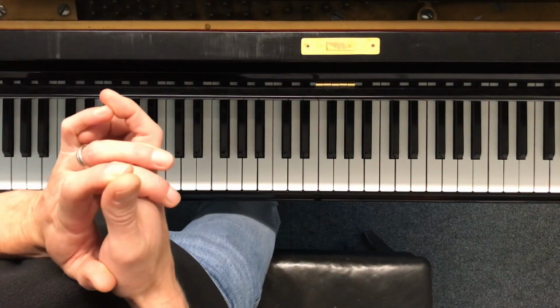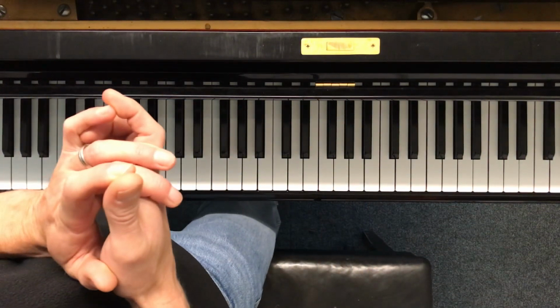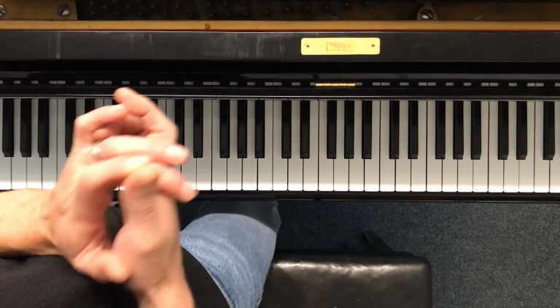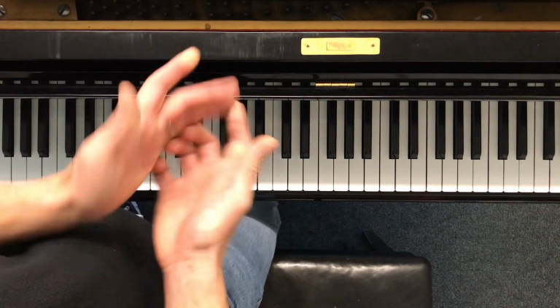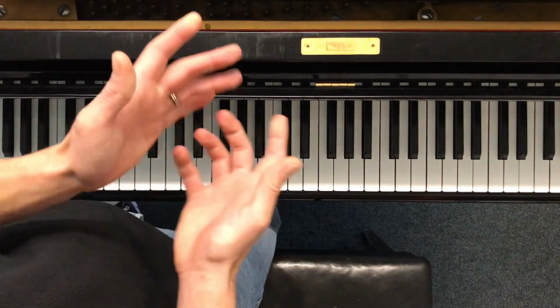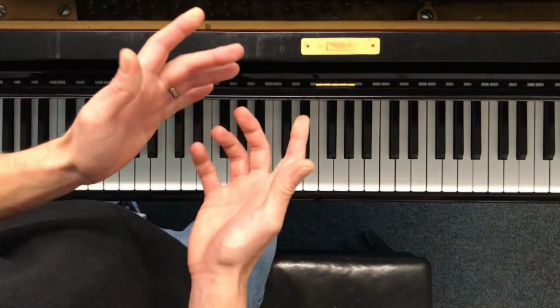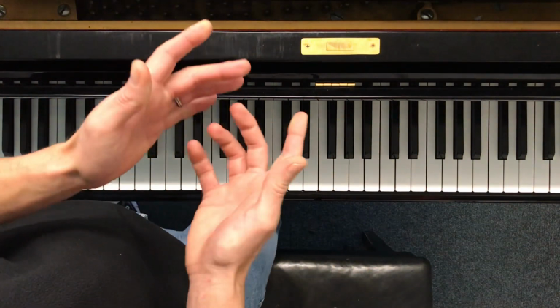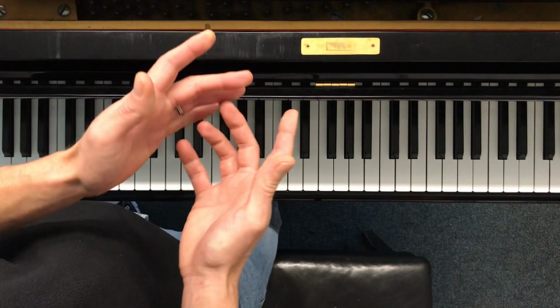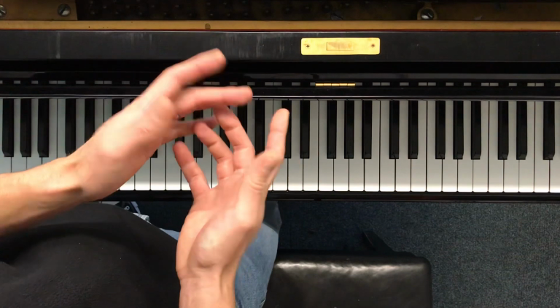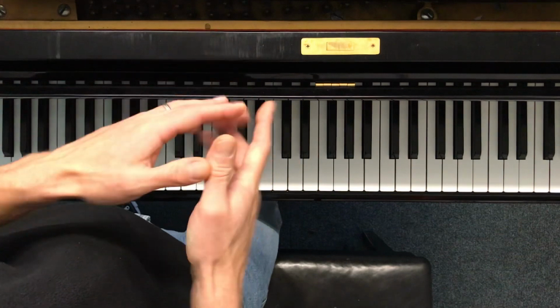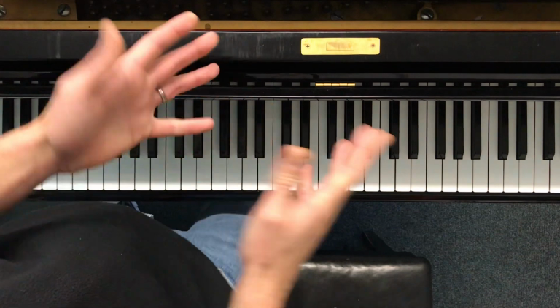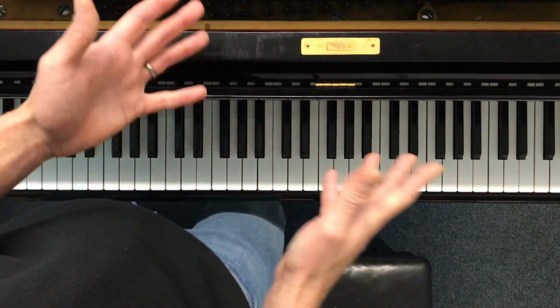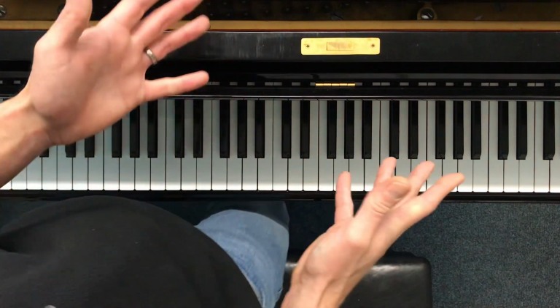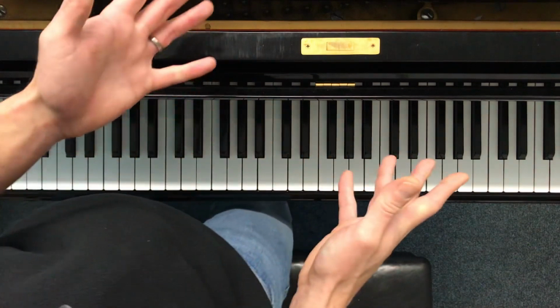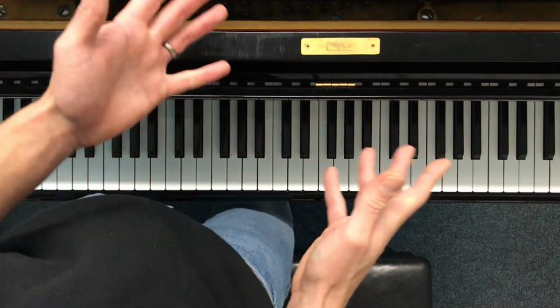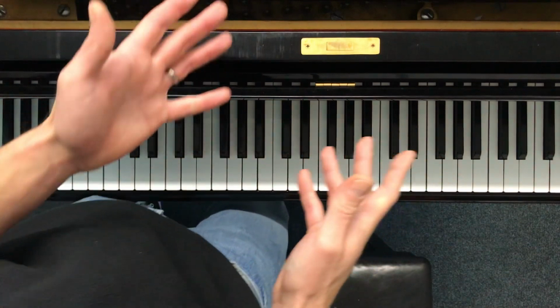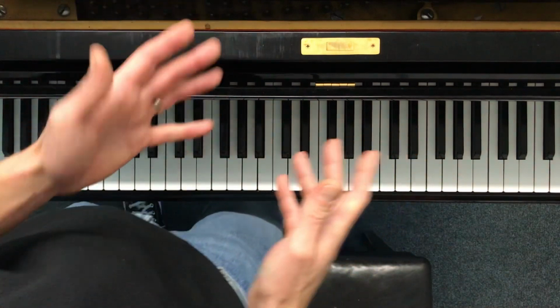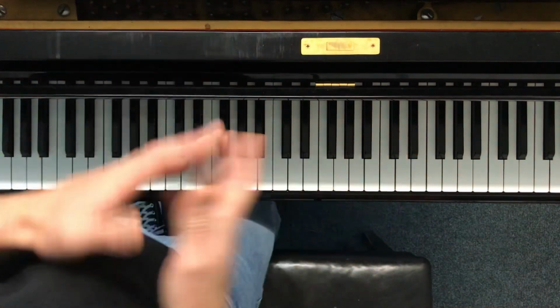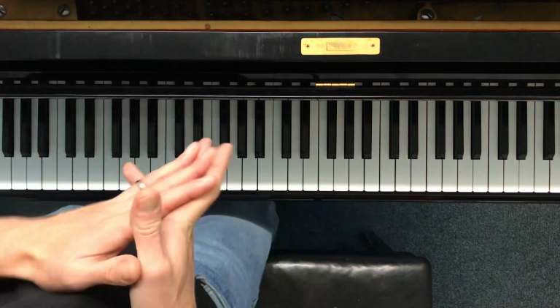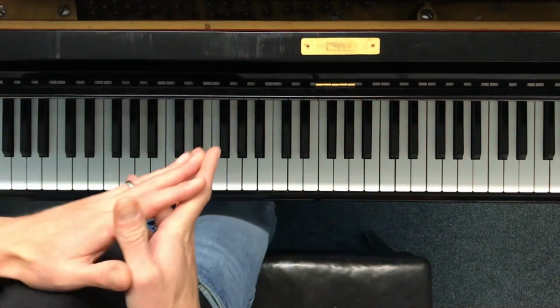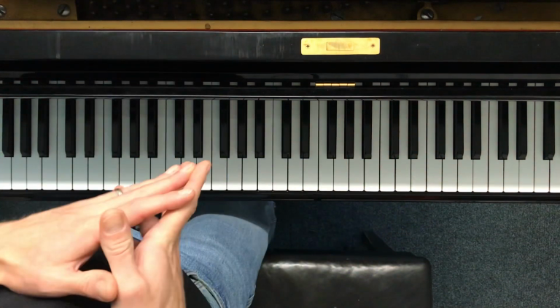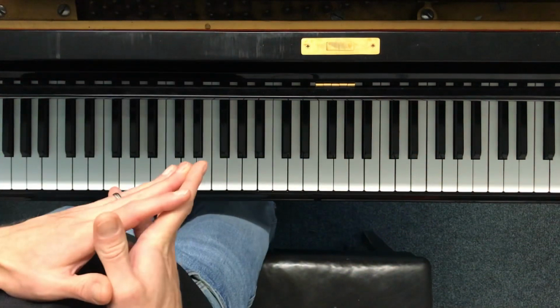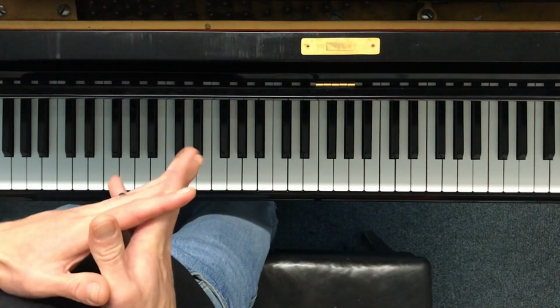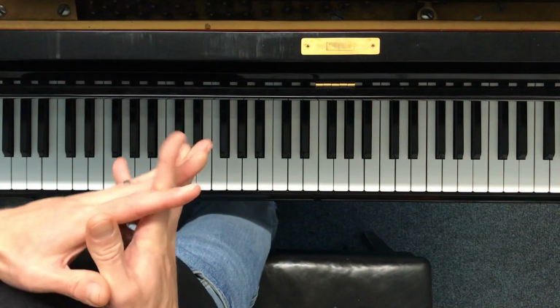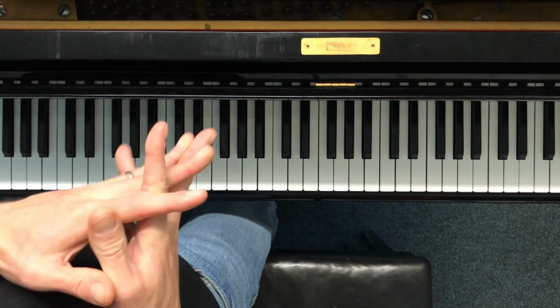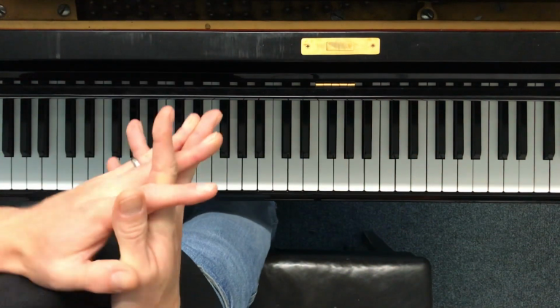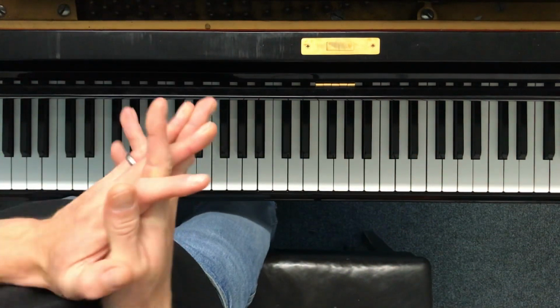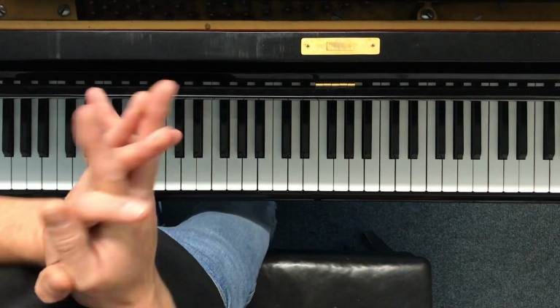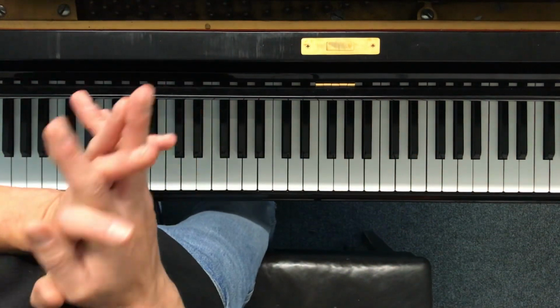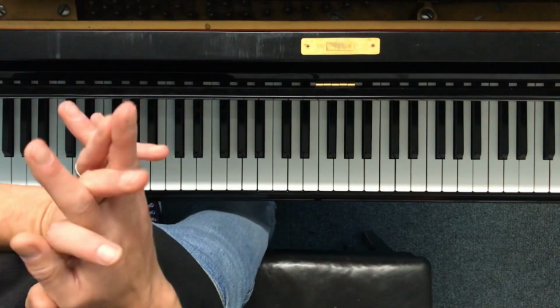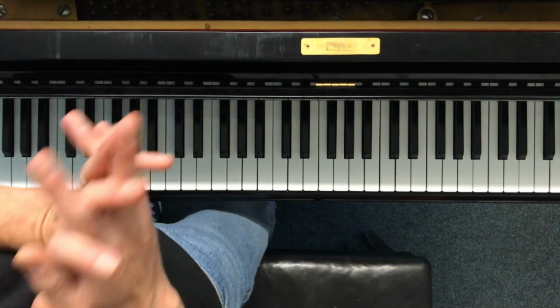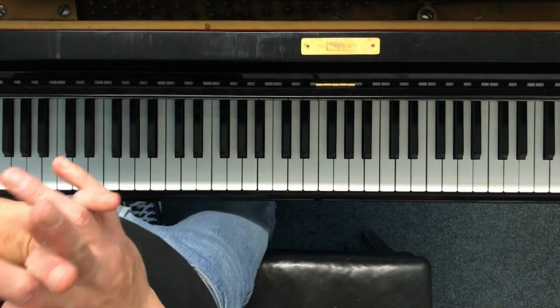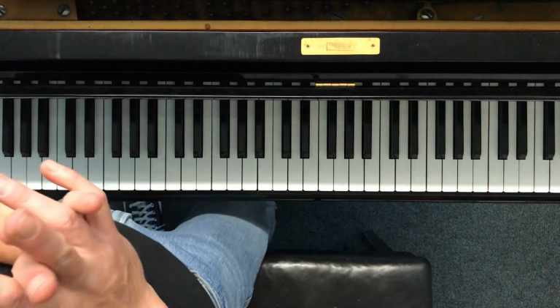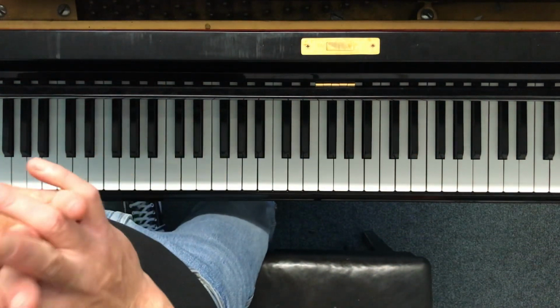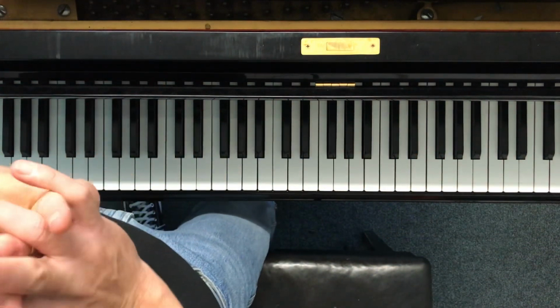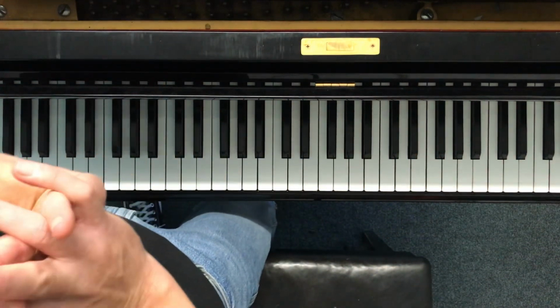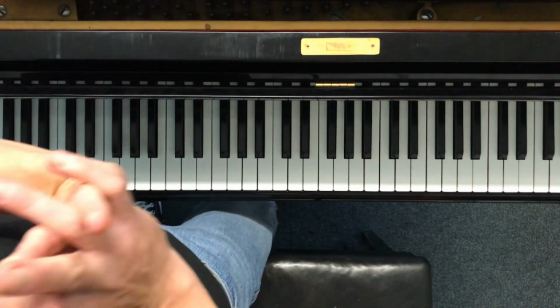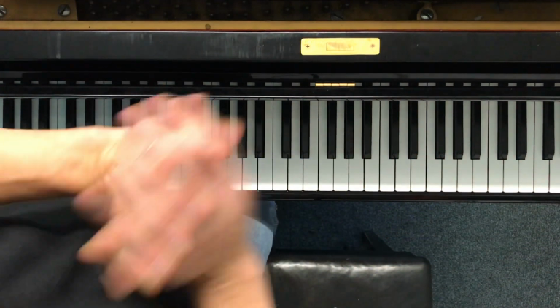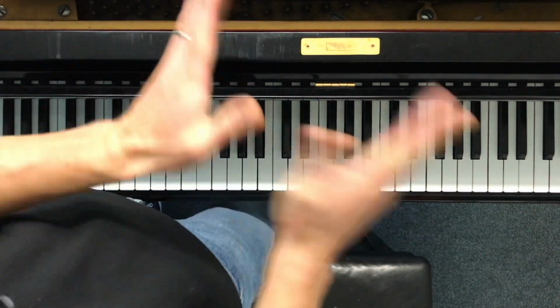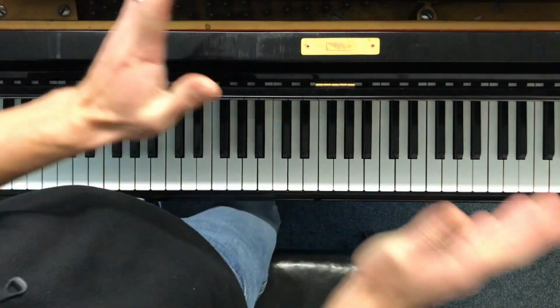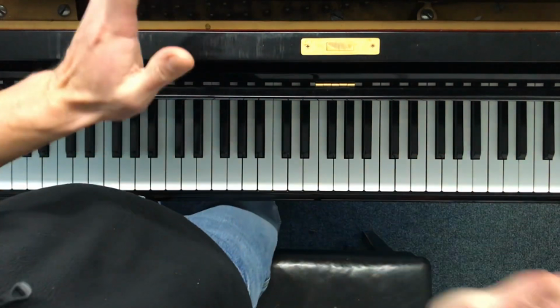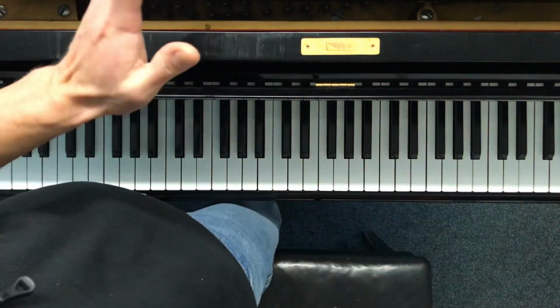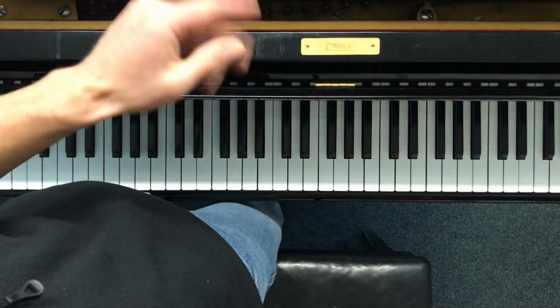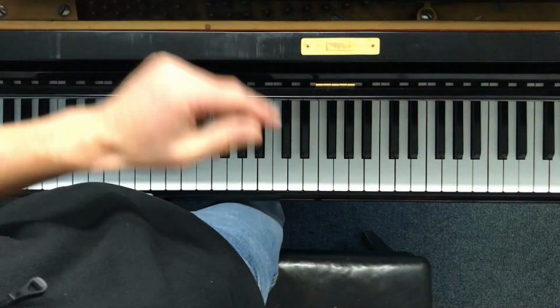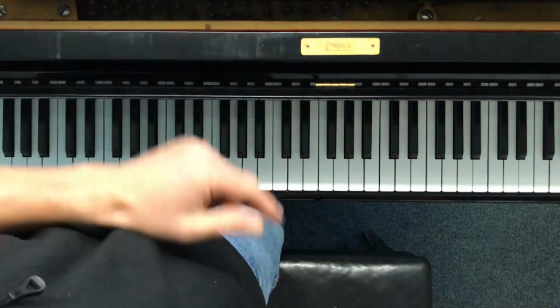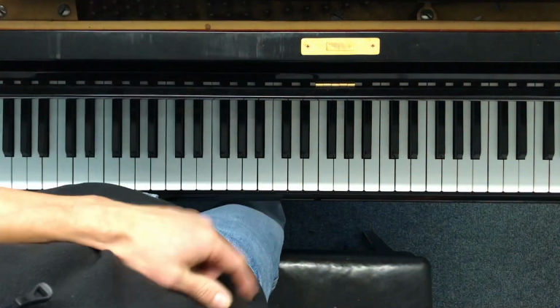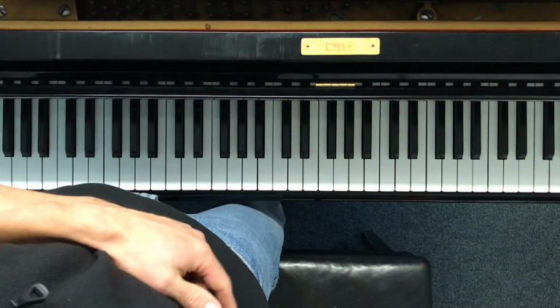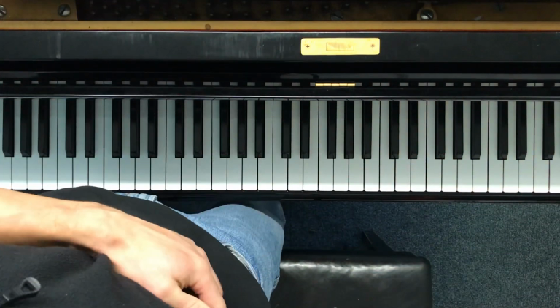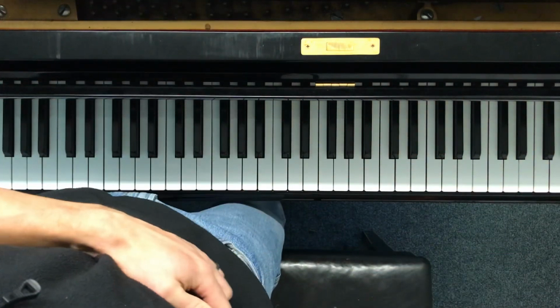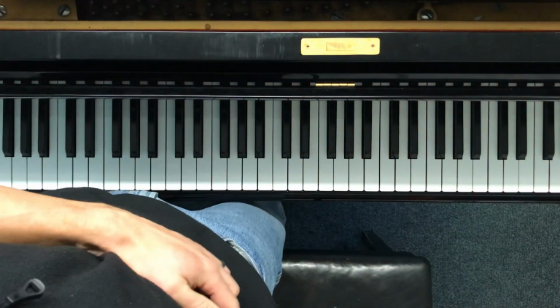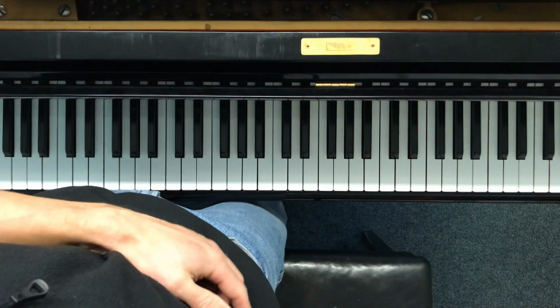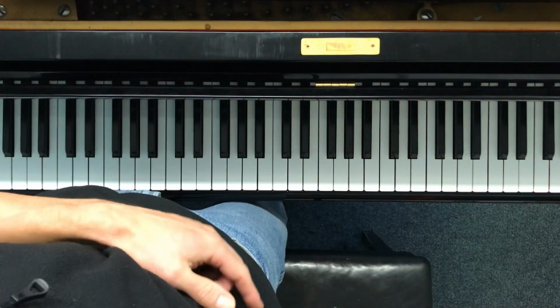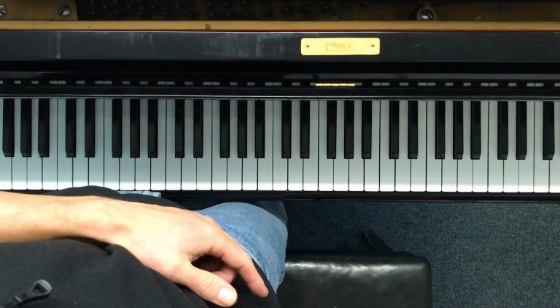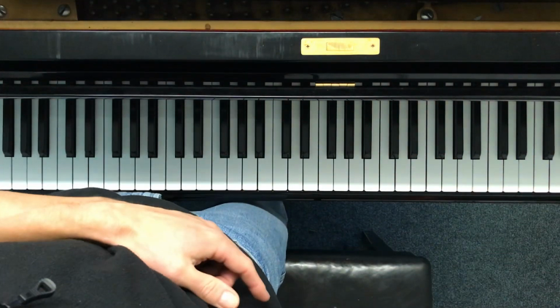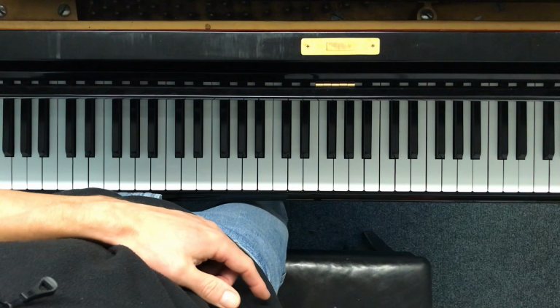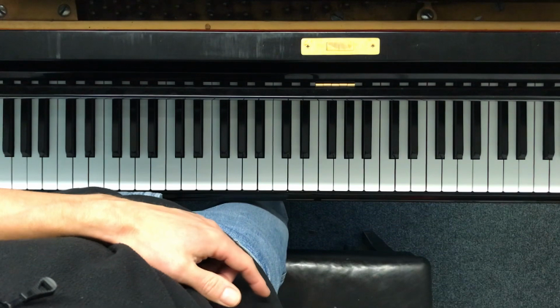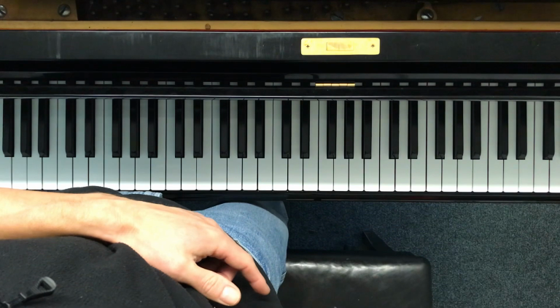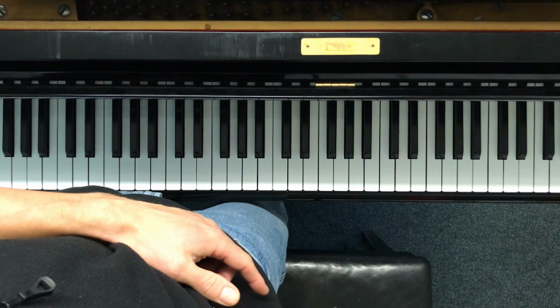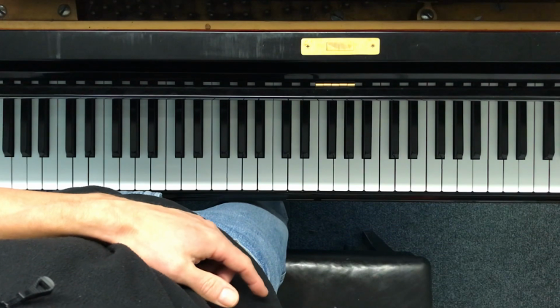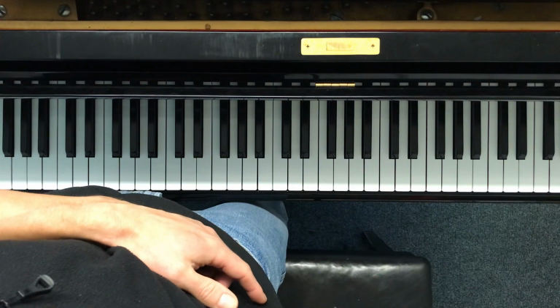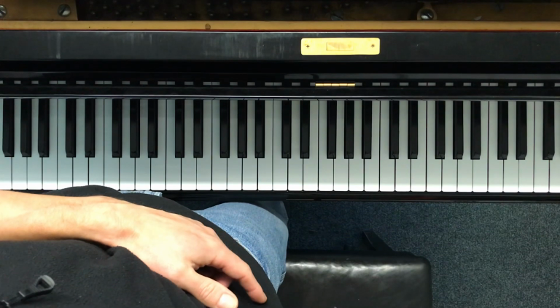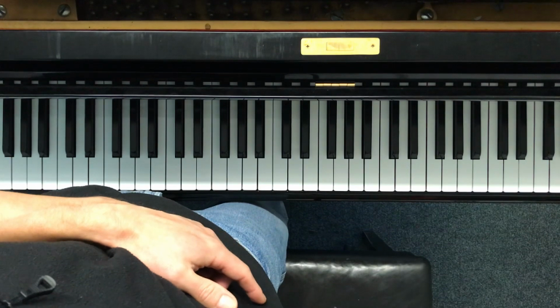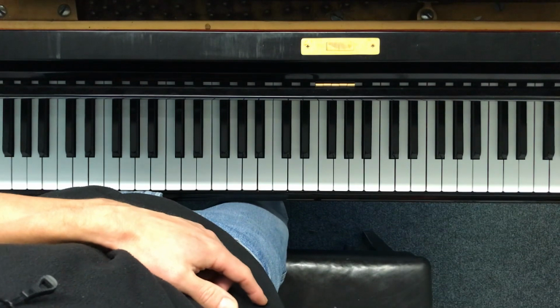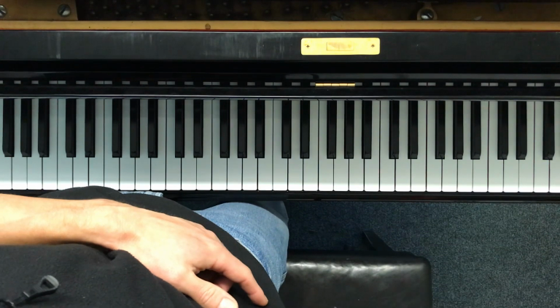That's the tune. Sorry — super long, five minutes. See you in part three.